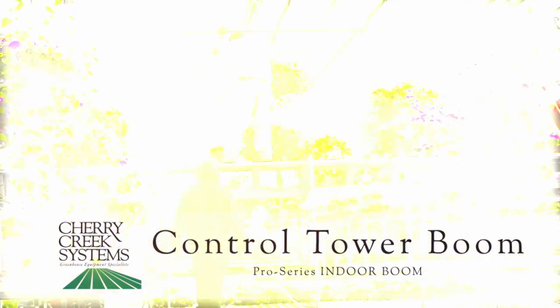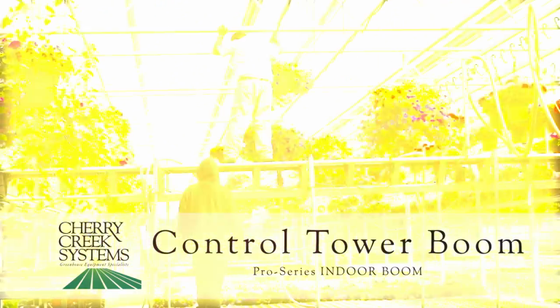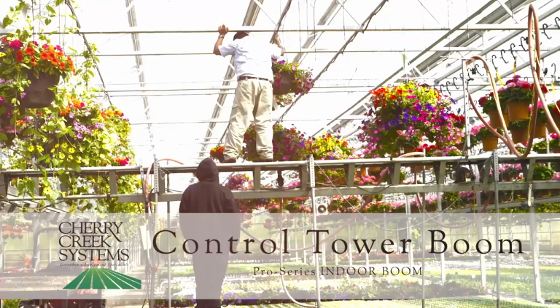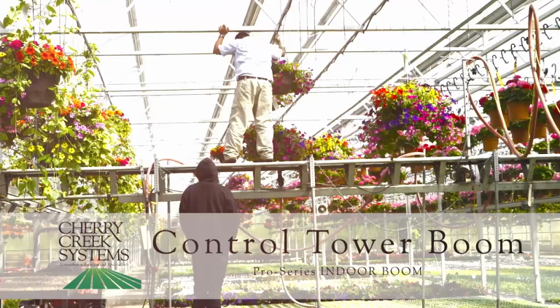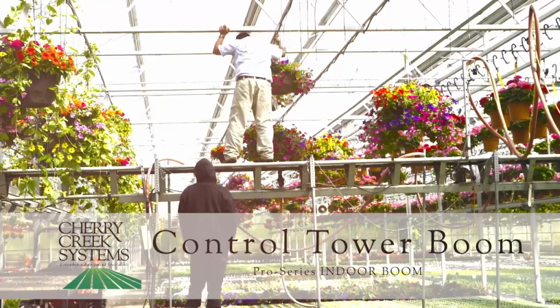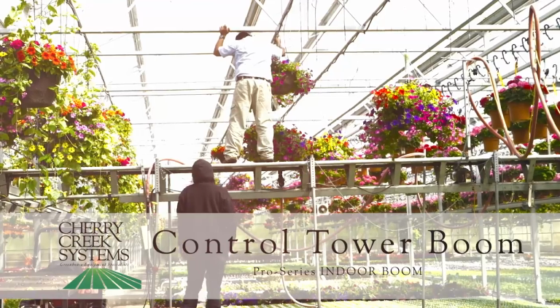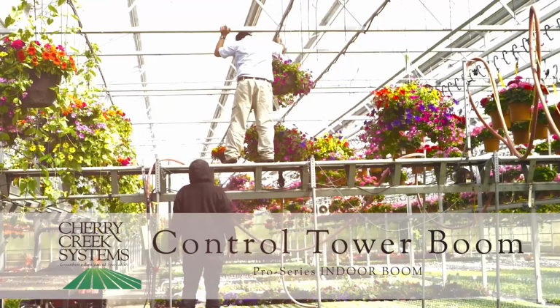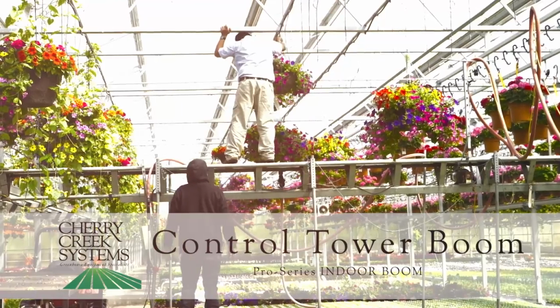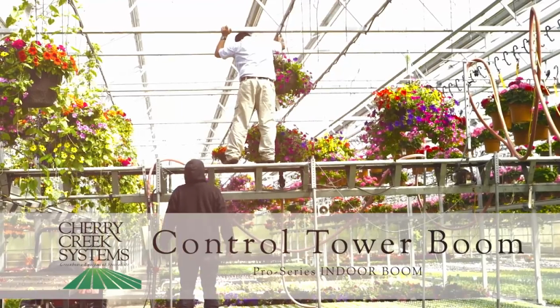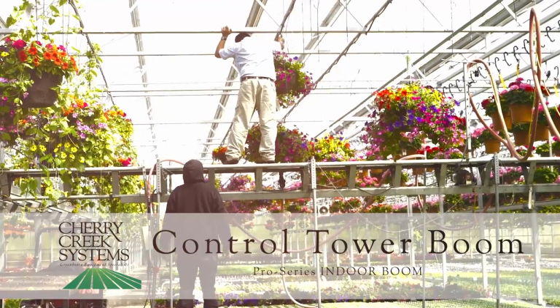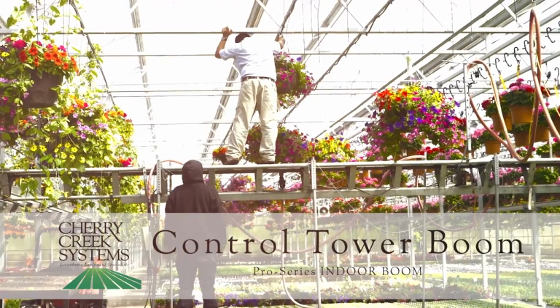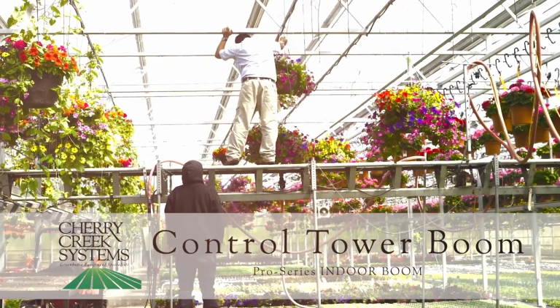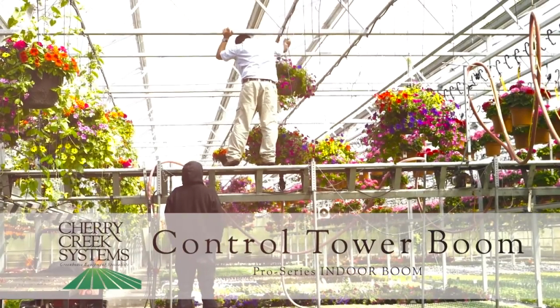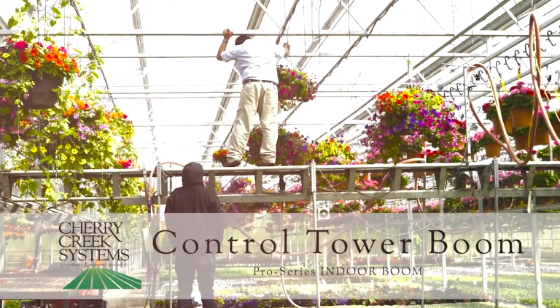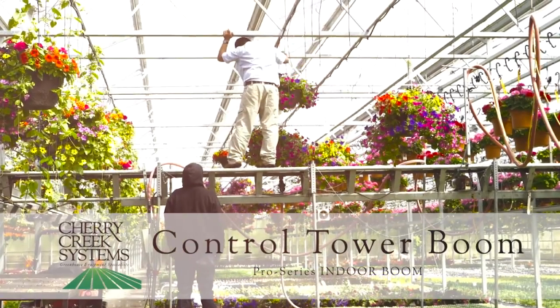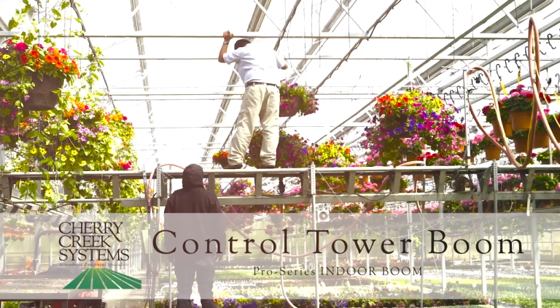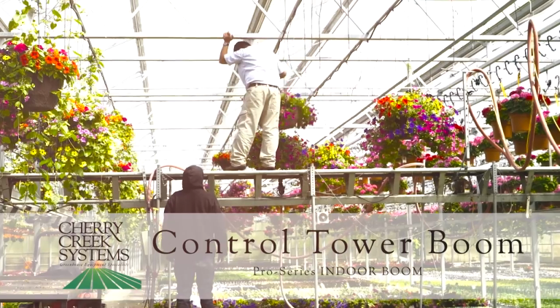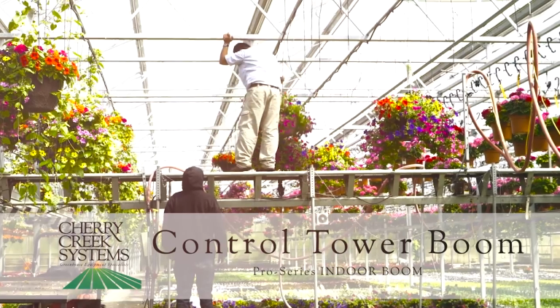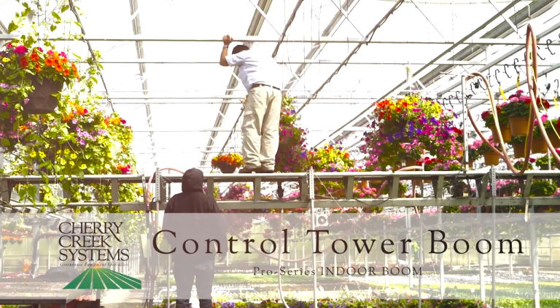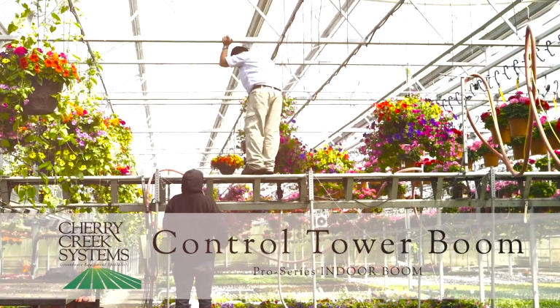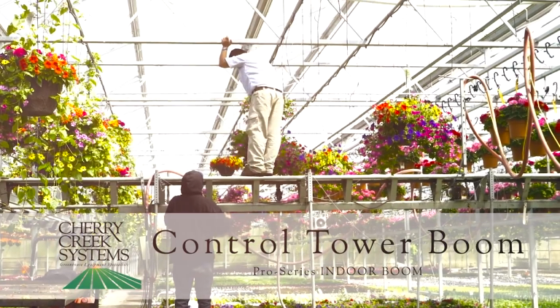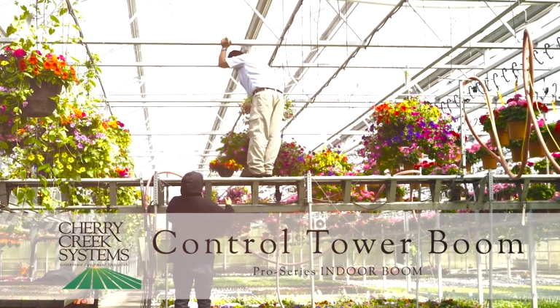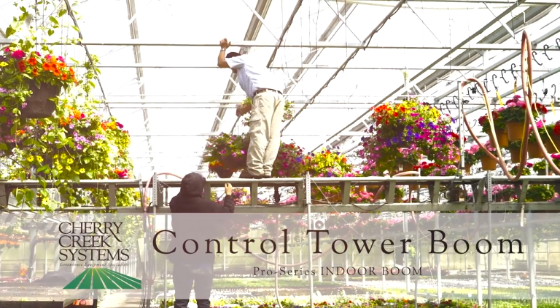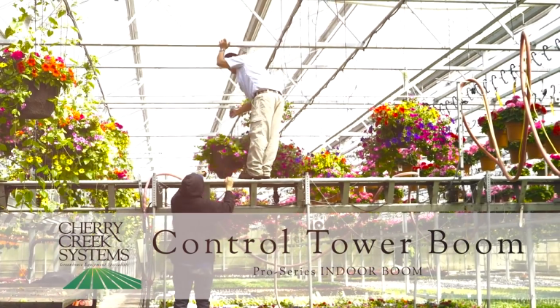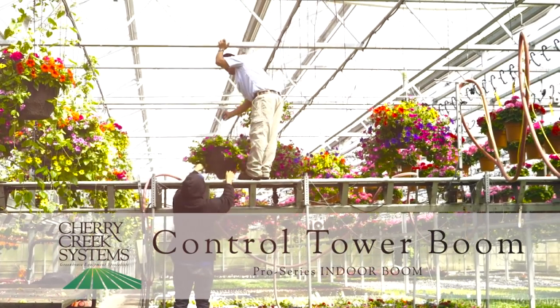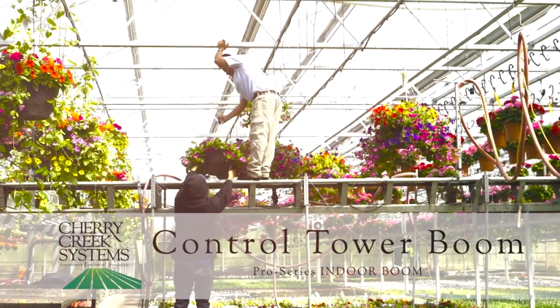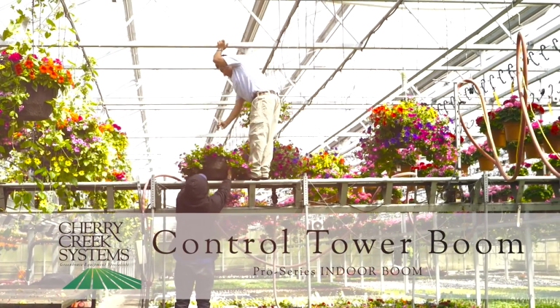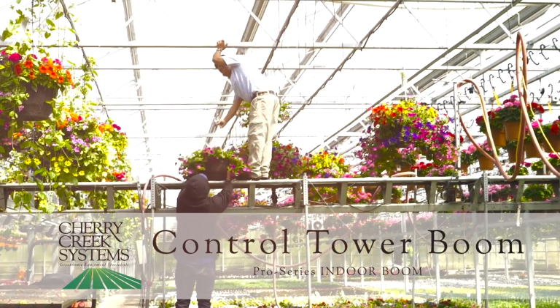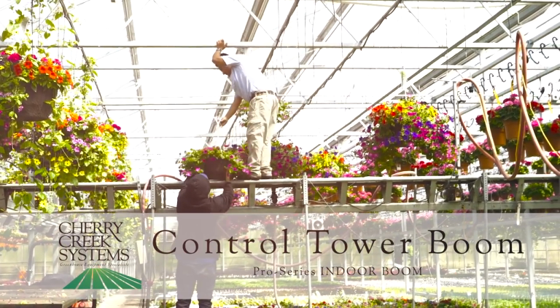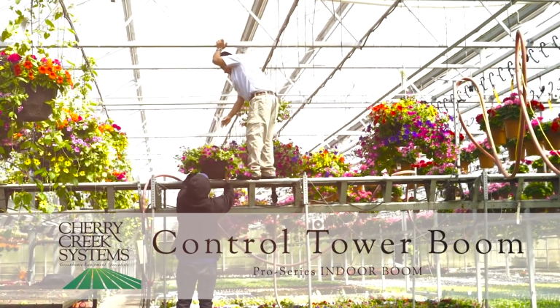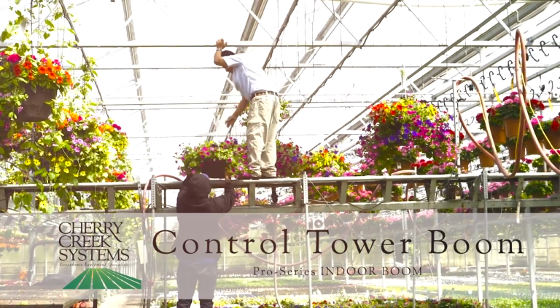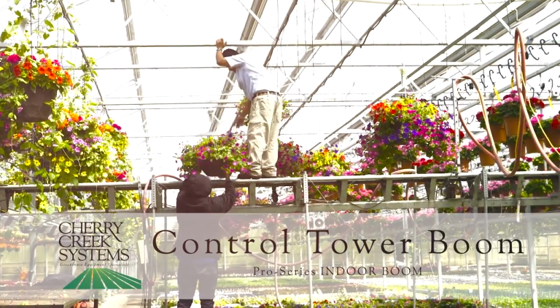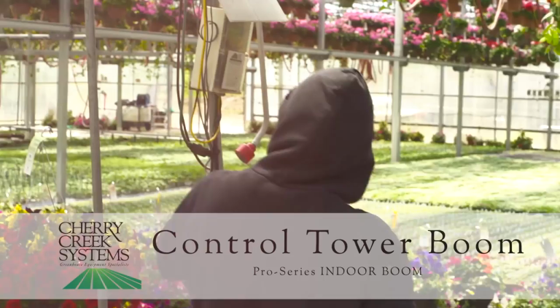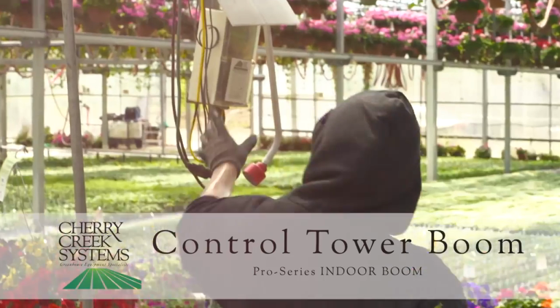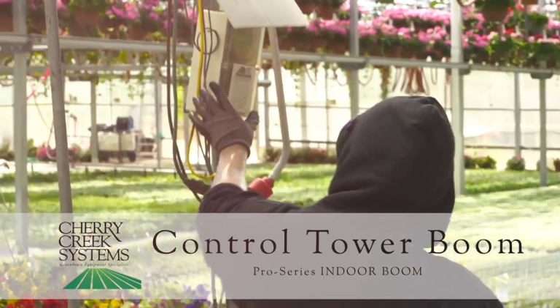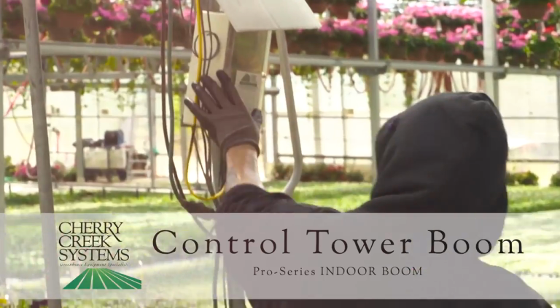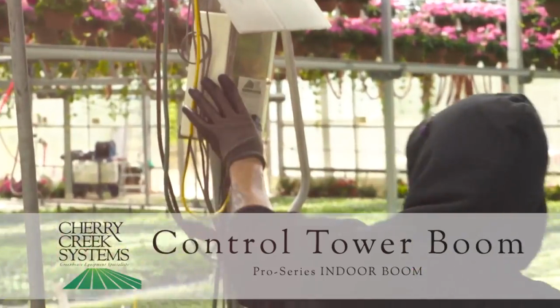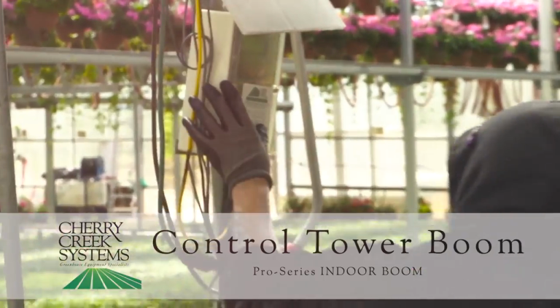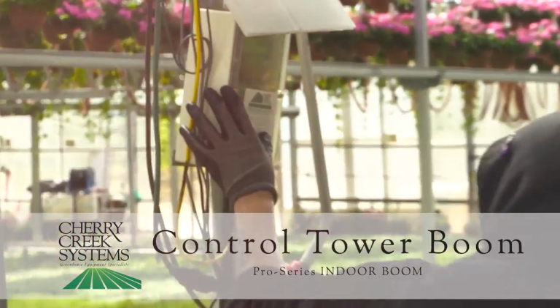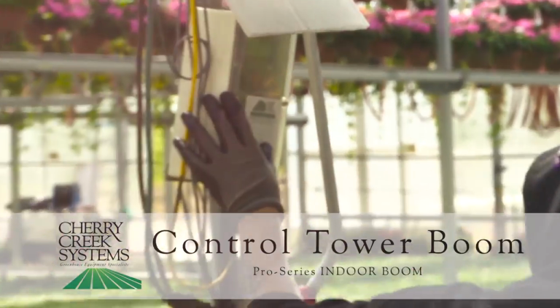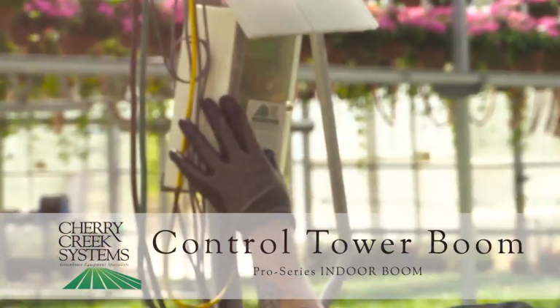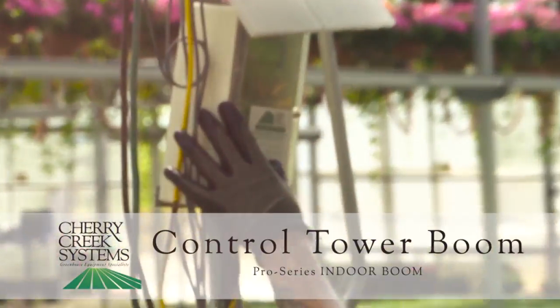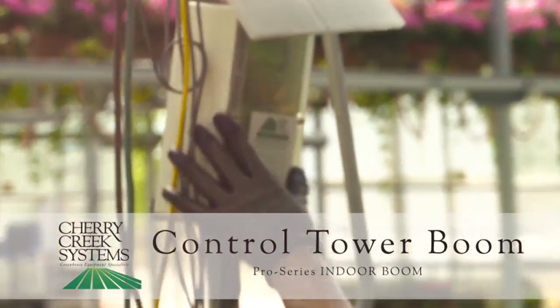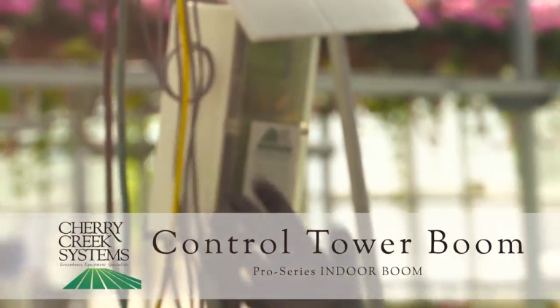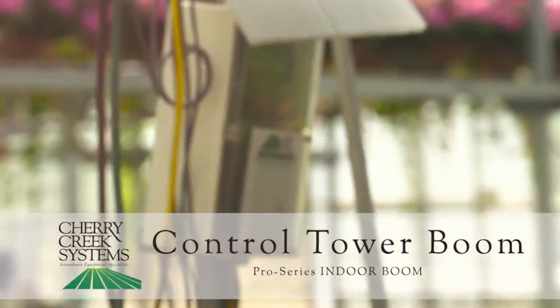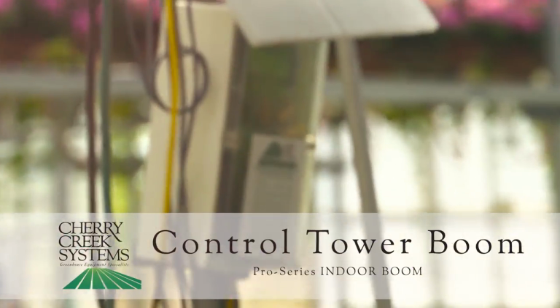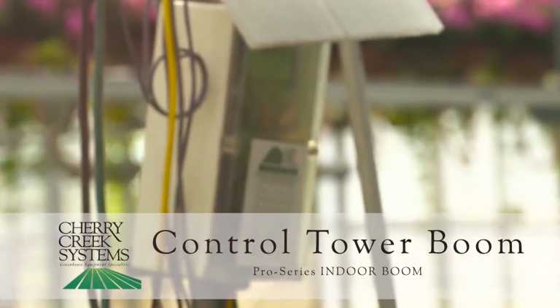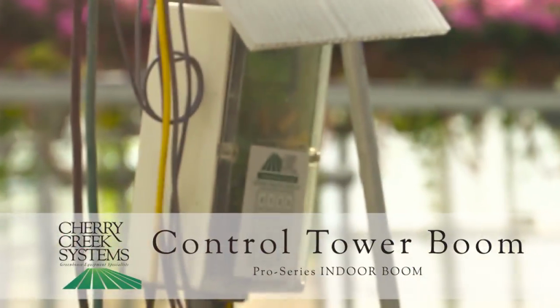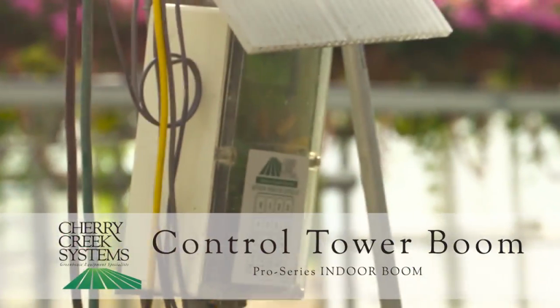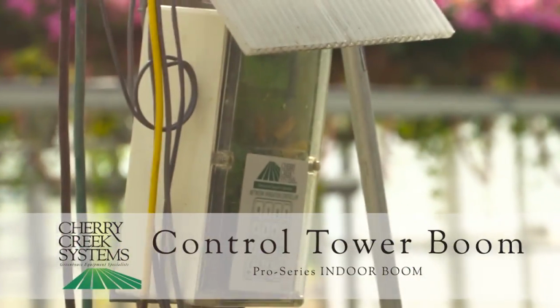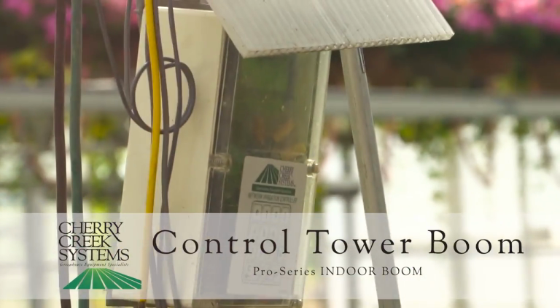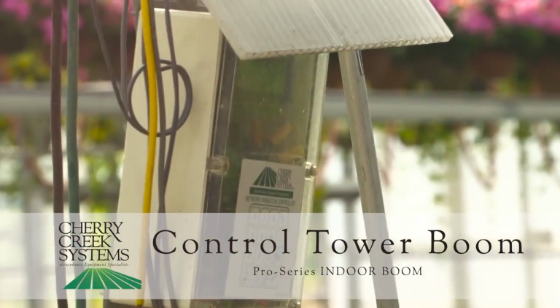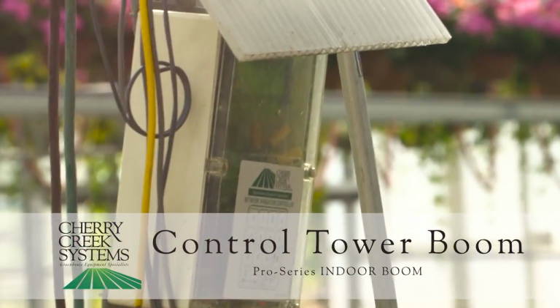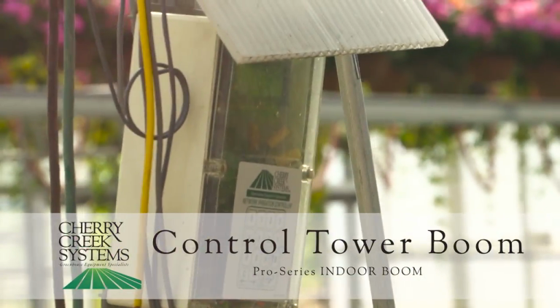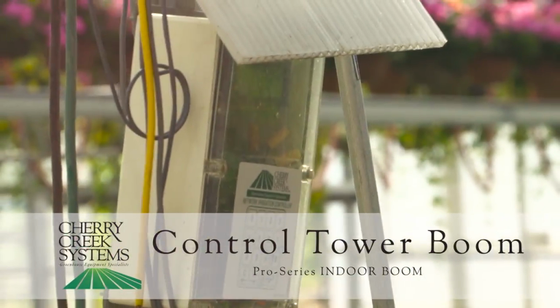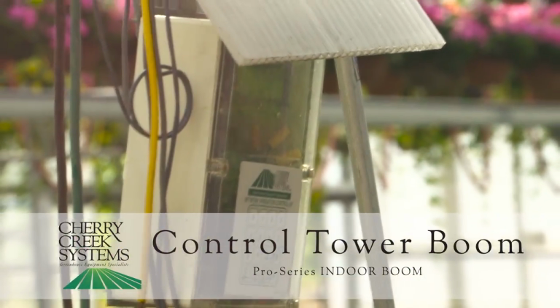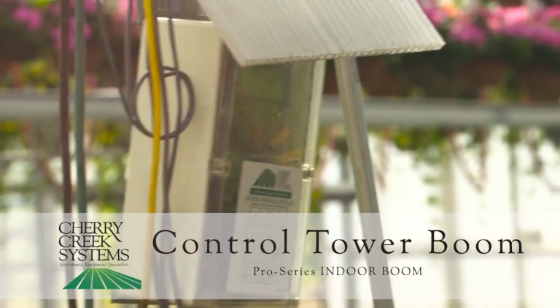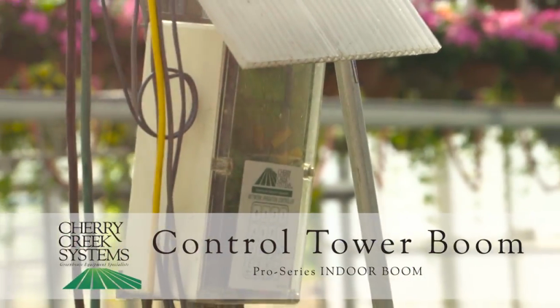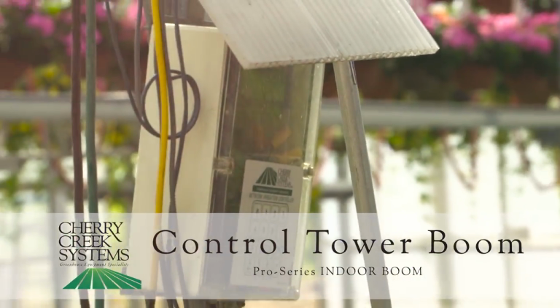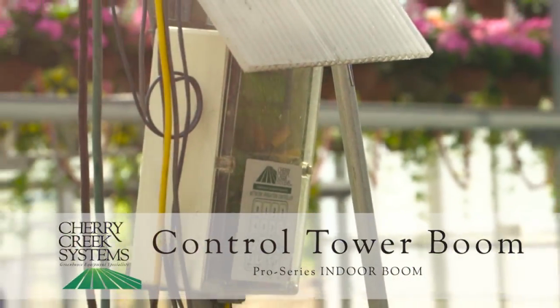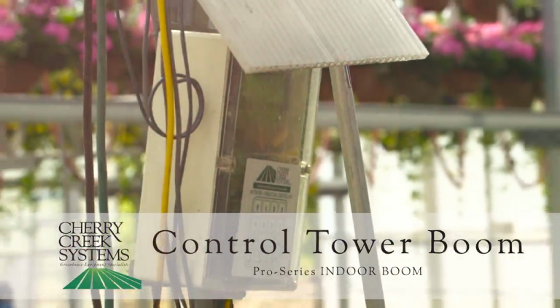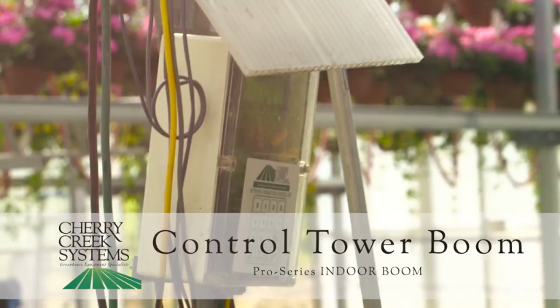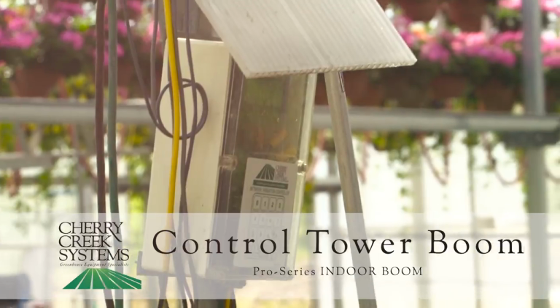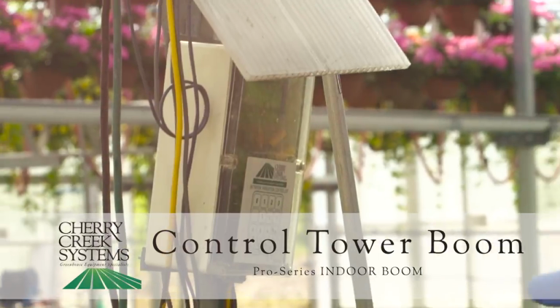Every crop, every time. With endless options, no crop is too simple or too complicated for our Pro Series Booms.